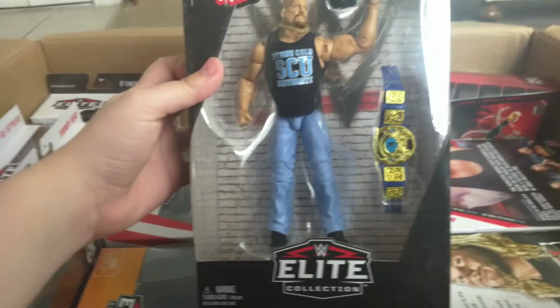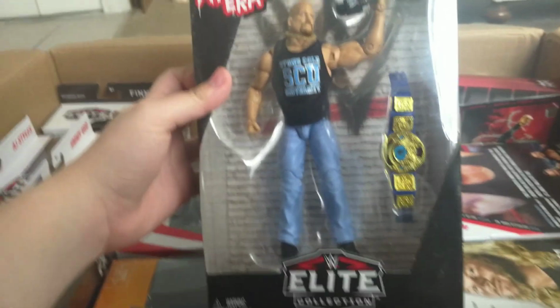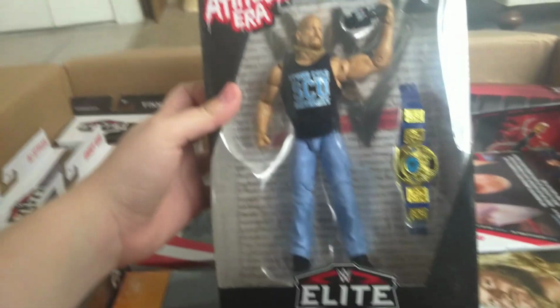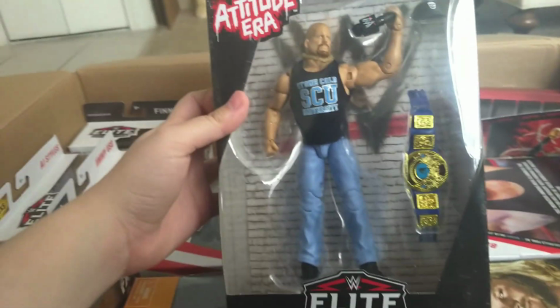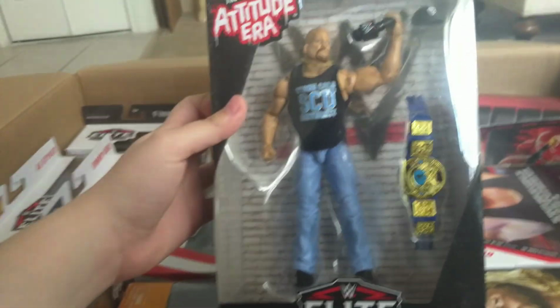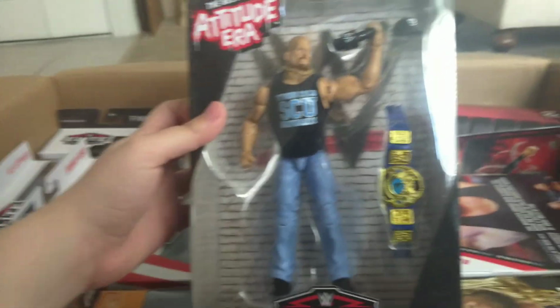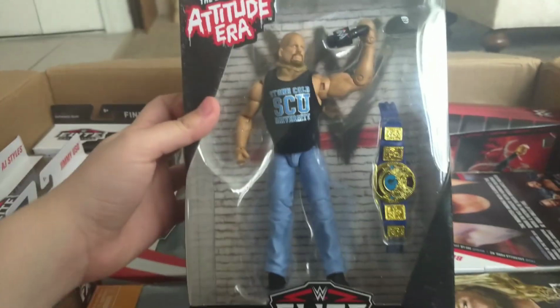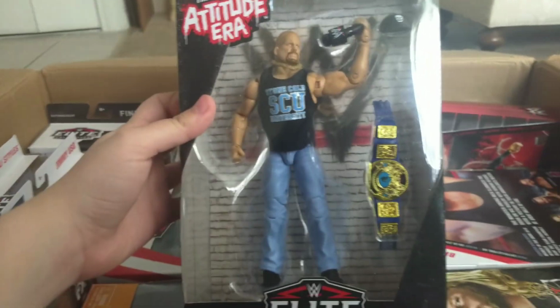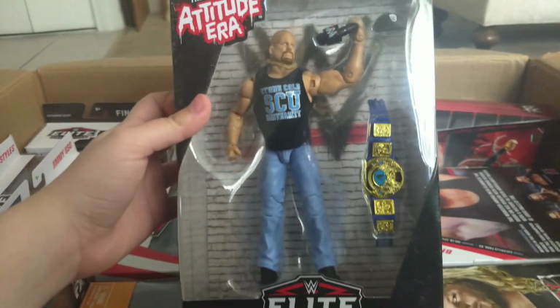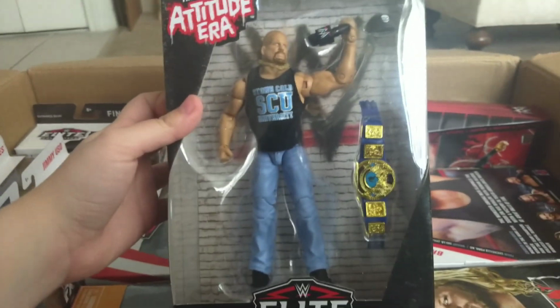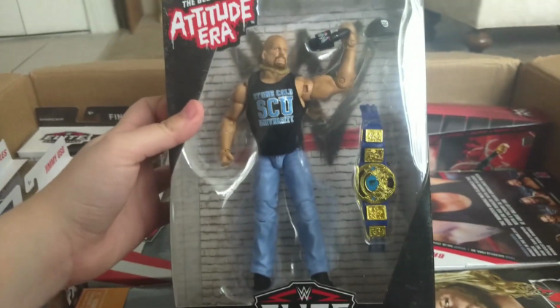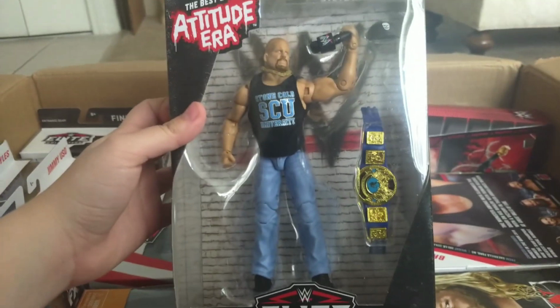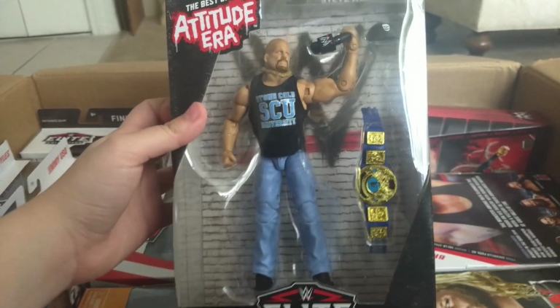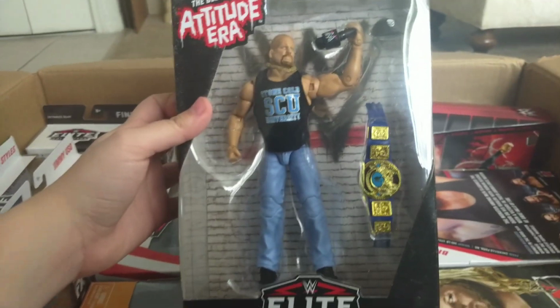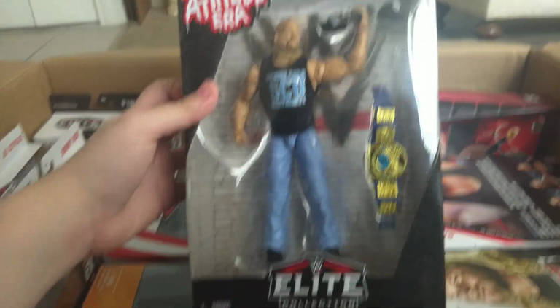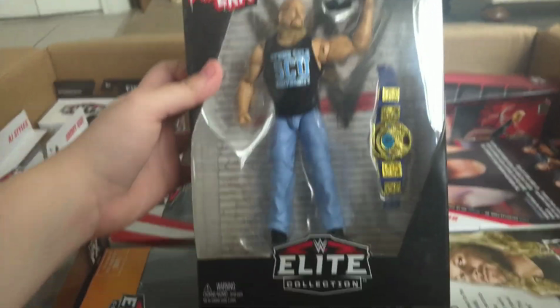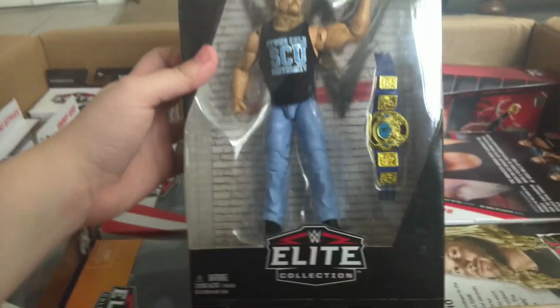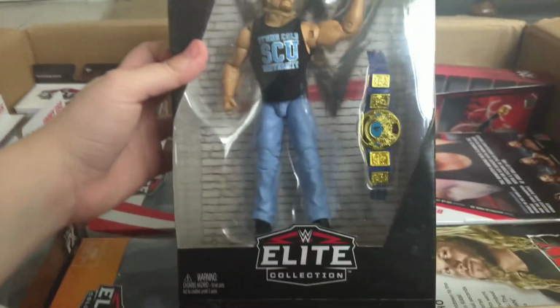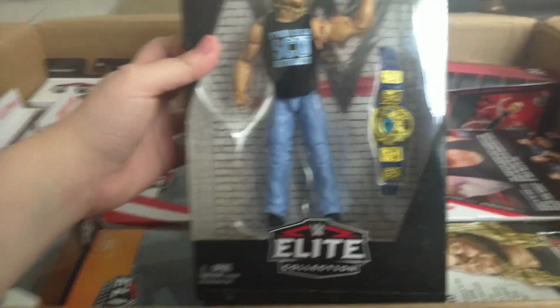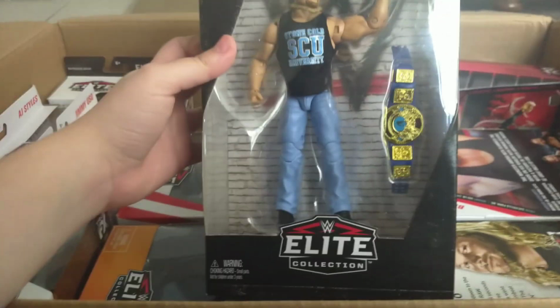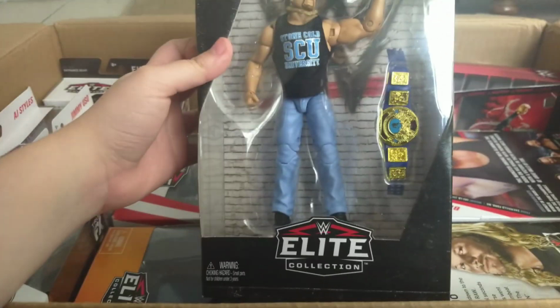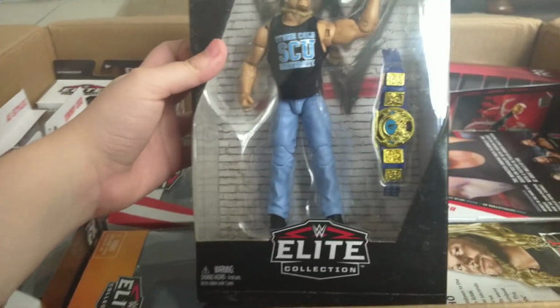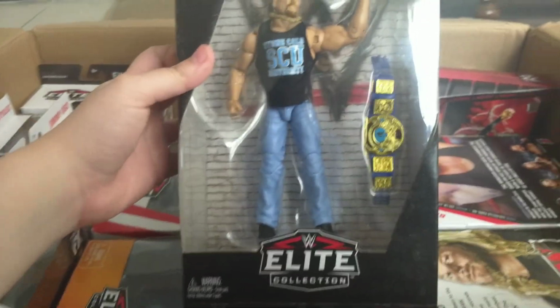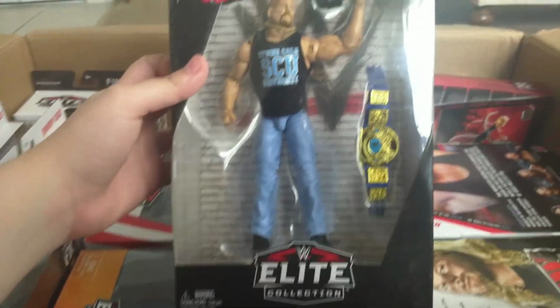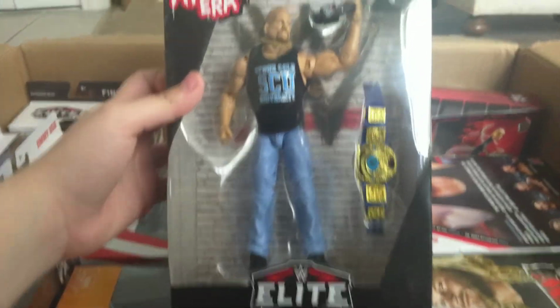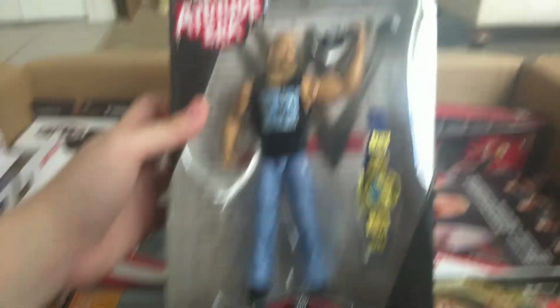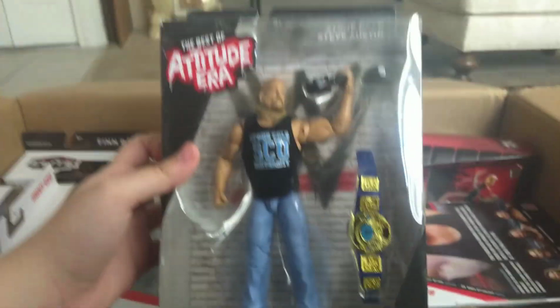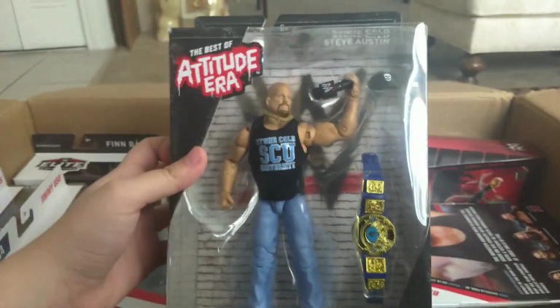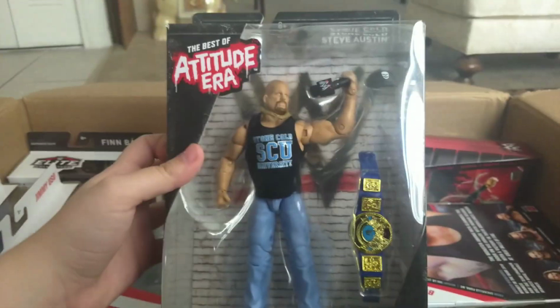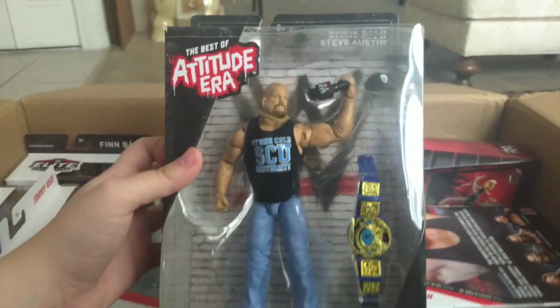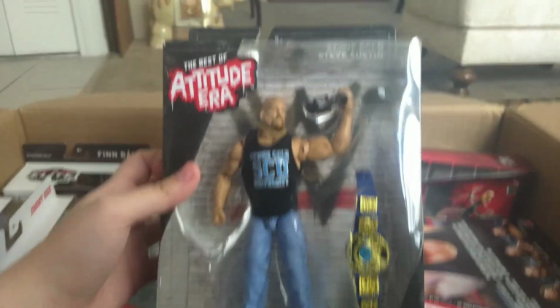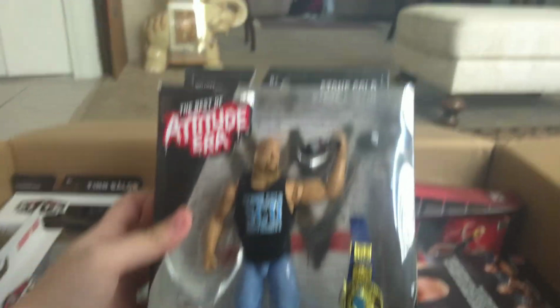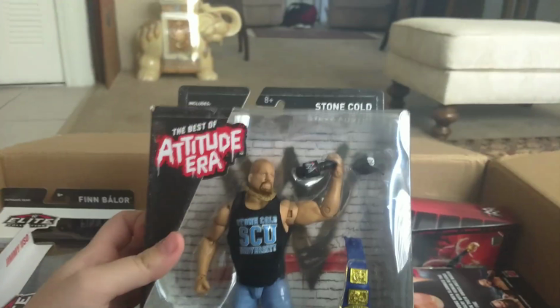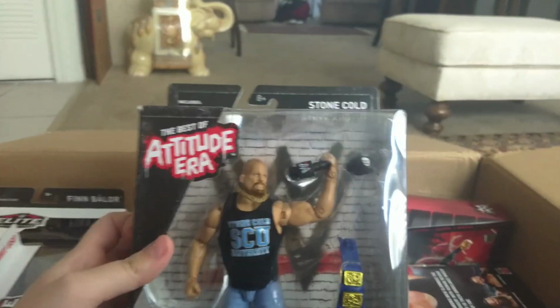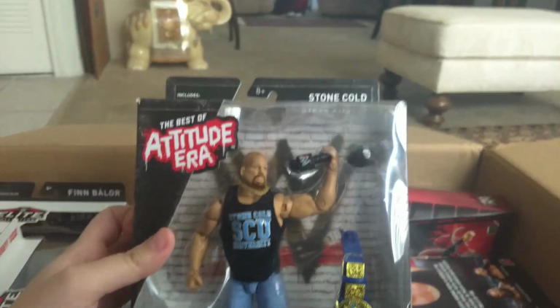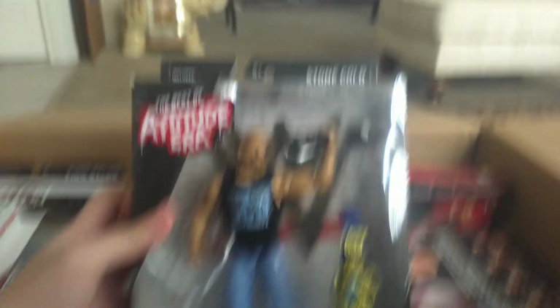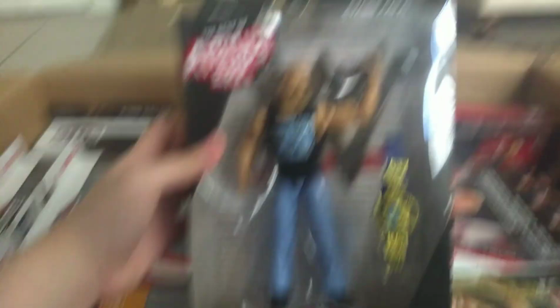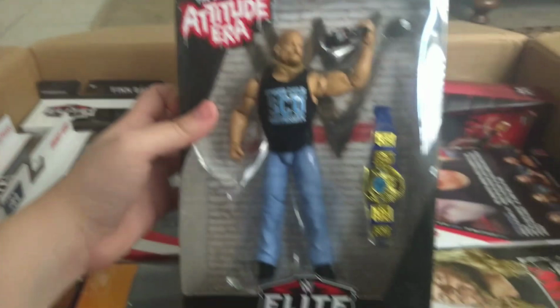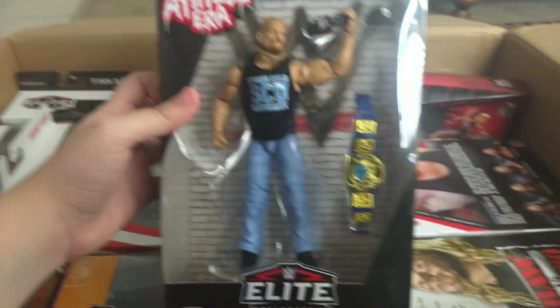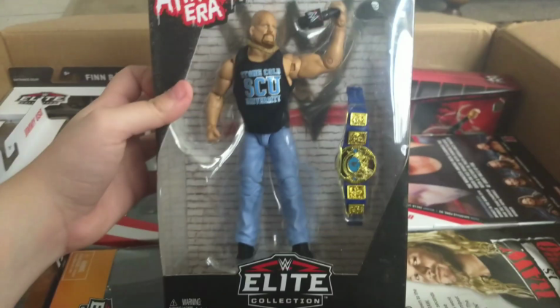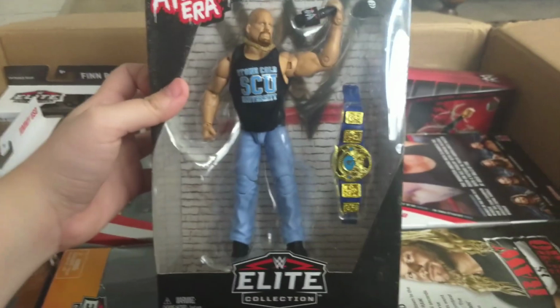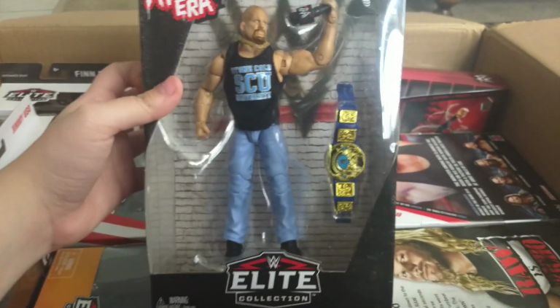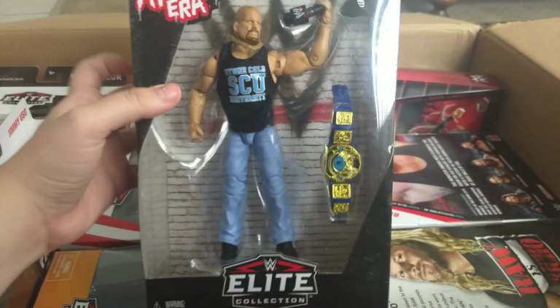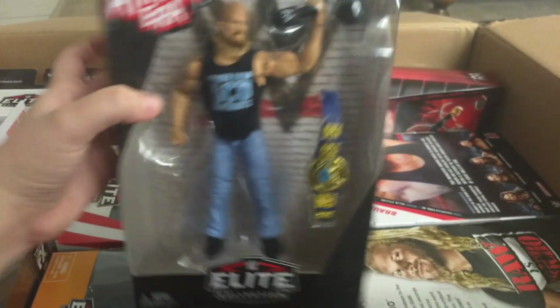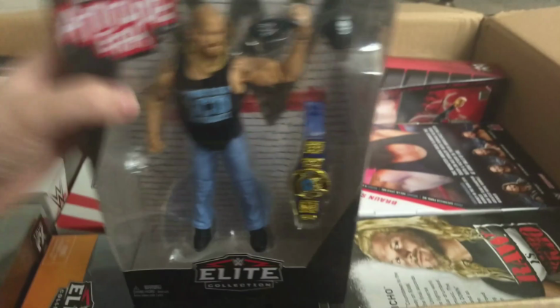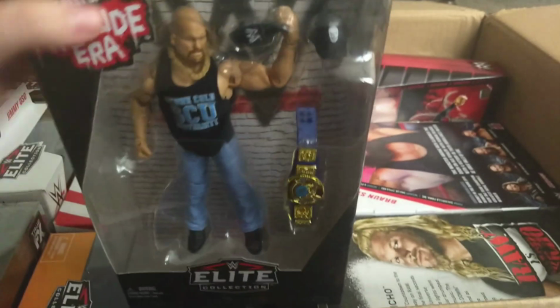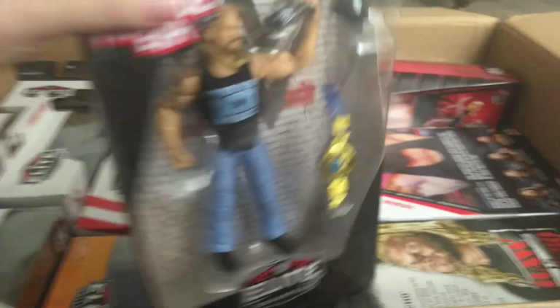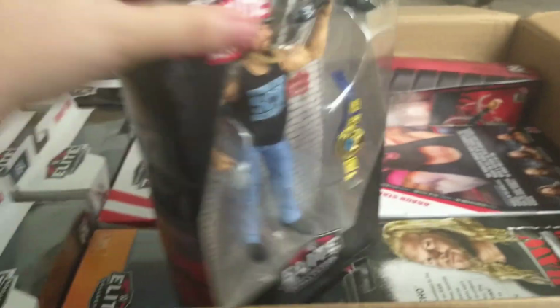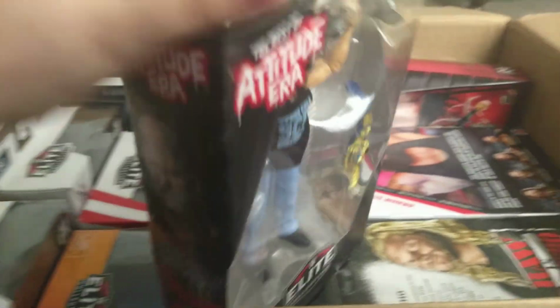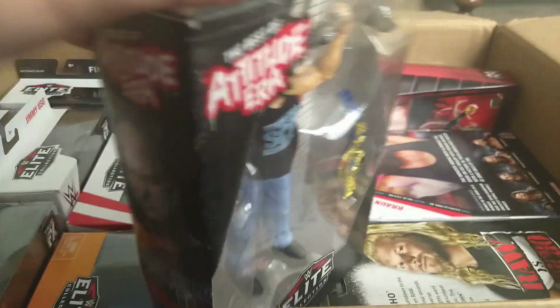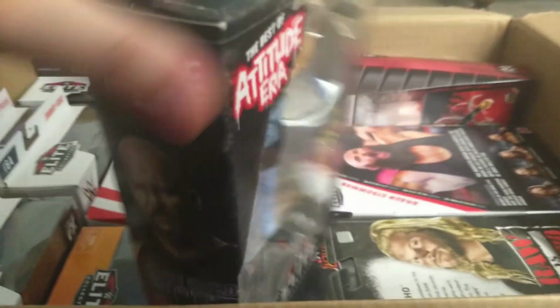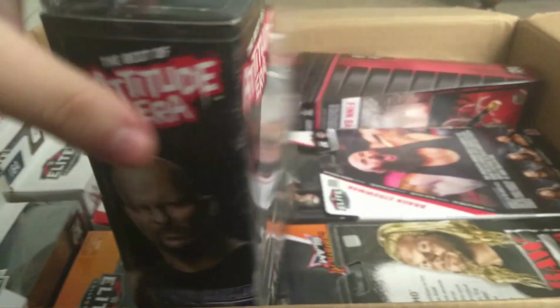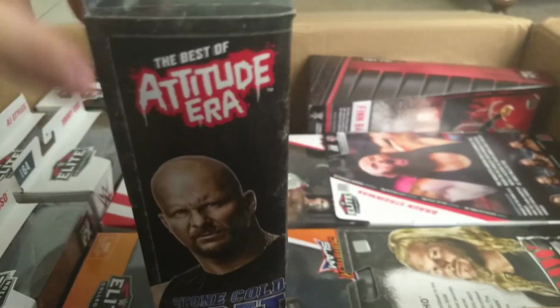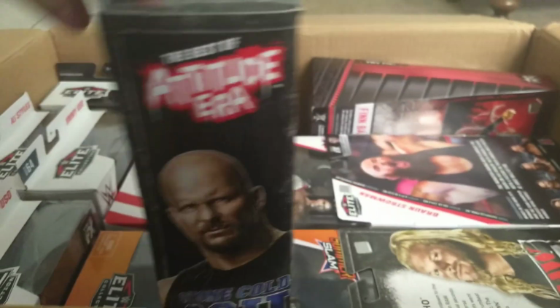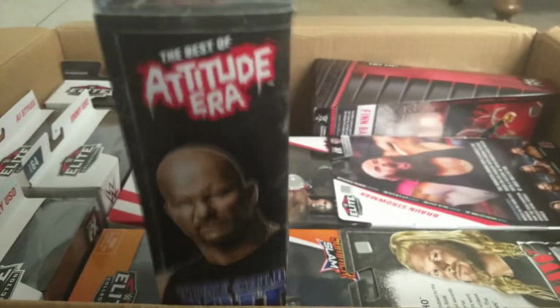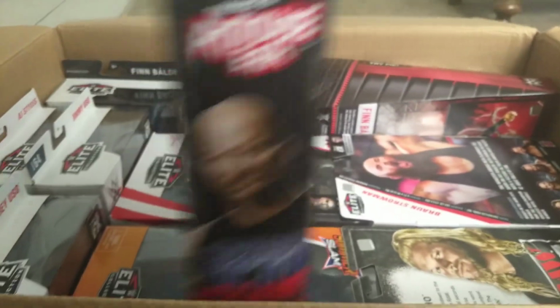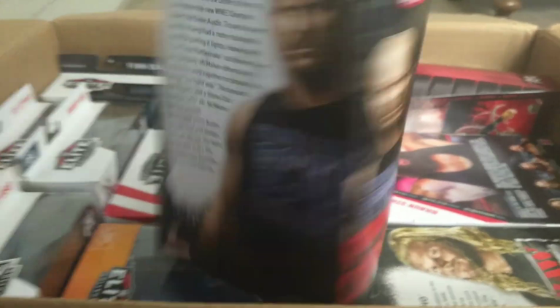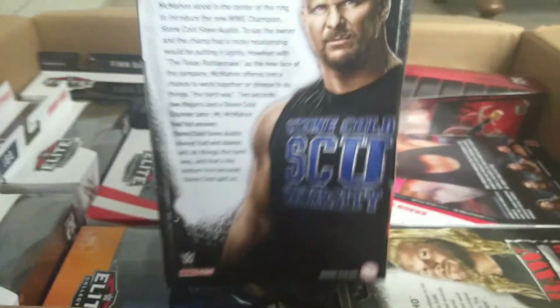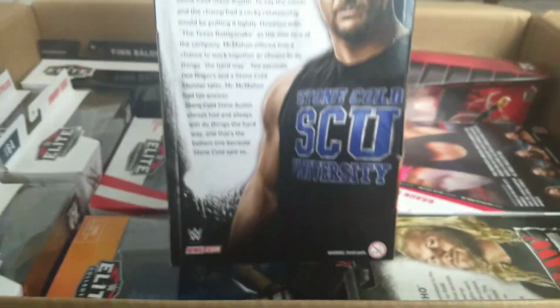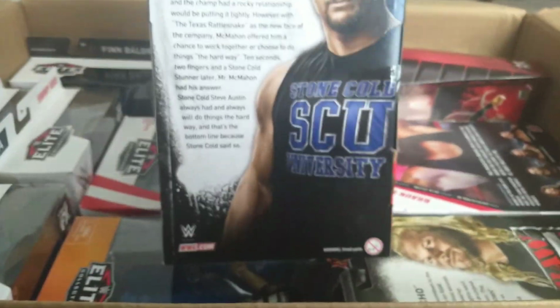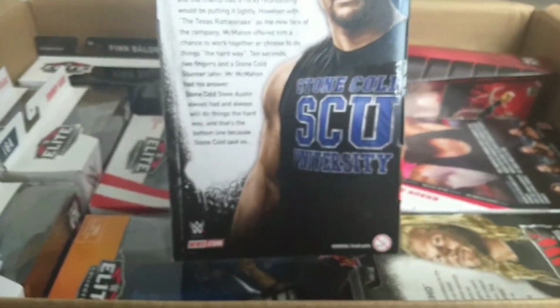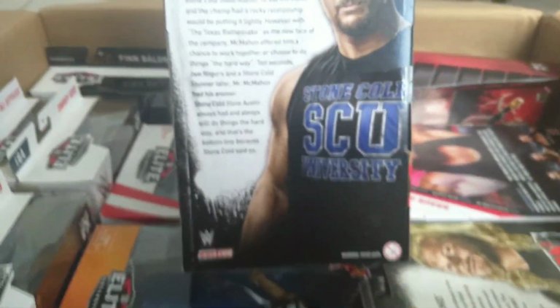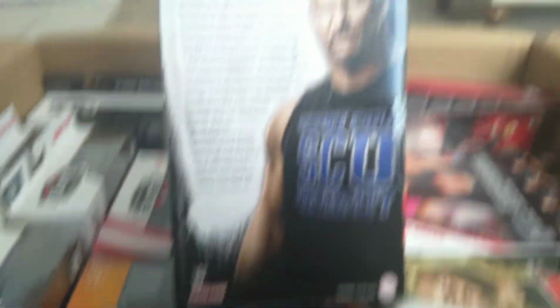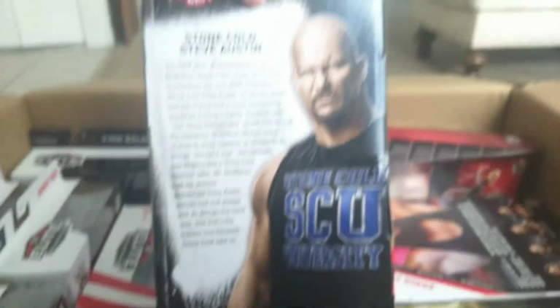Here we have the Best of Attitude Era series — Stone Cold. Been looking for these for a while.